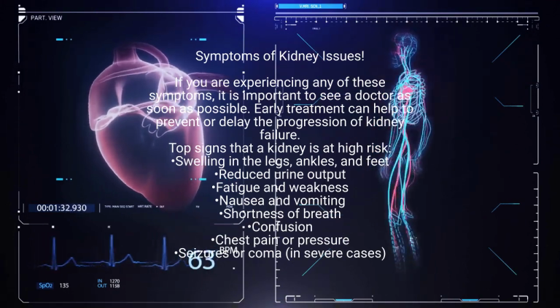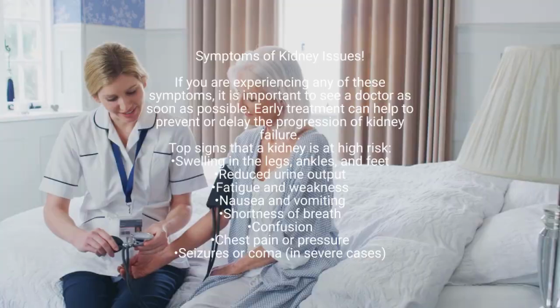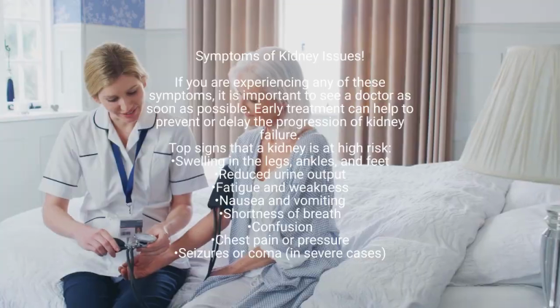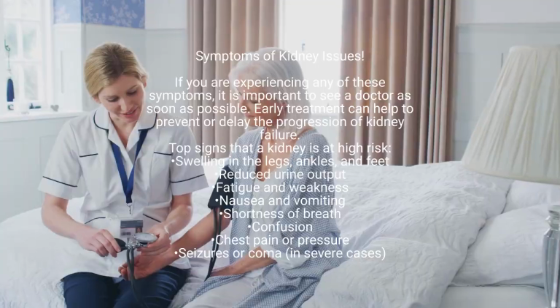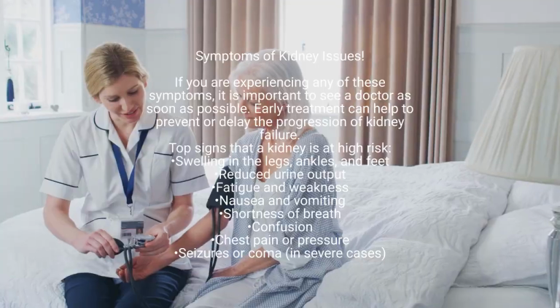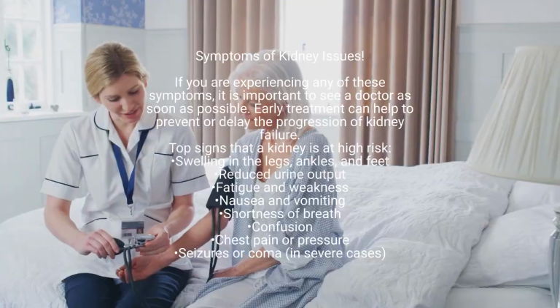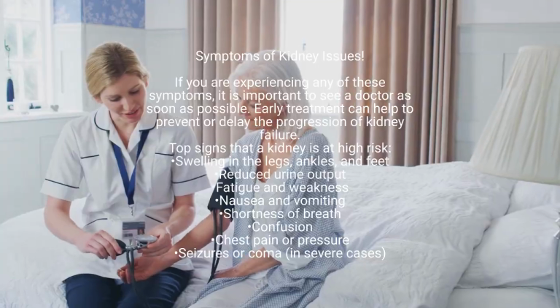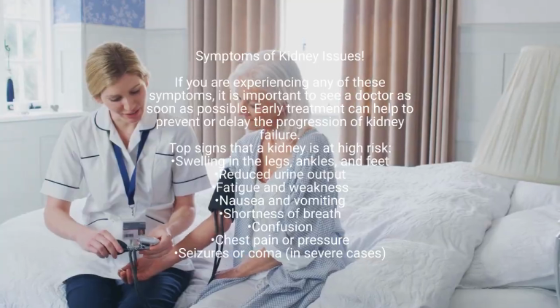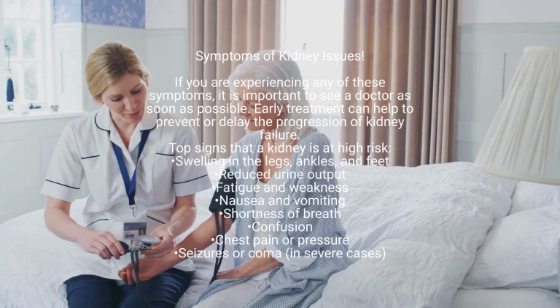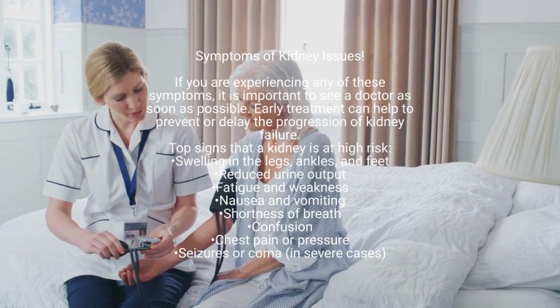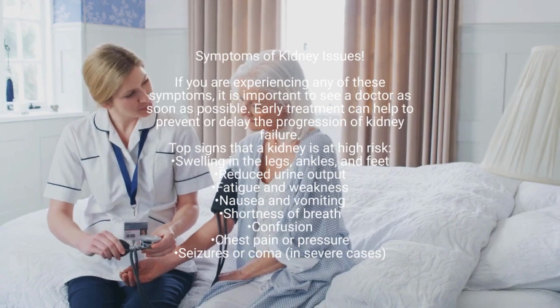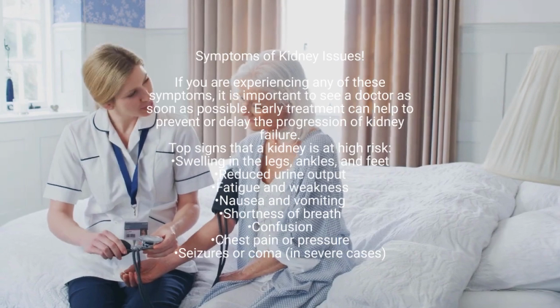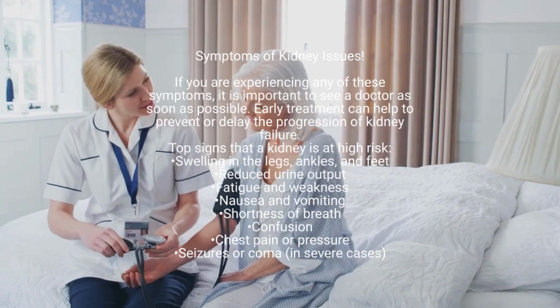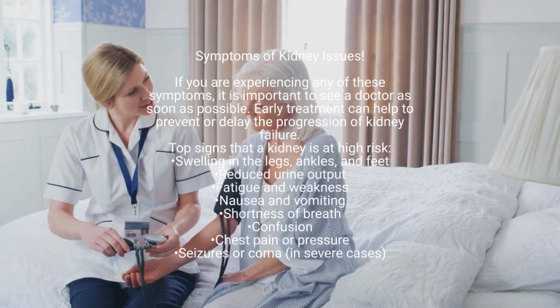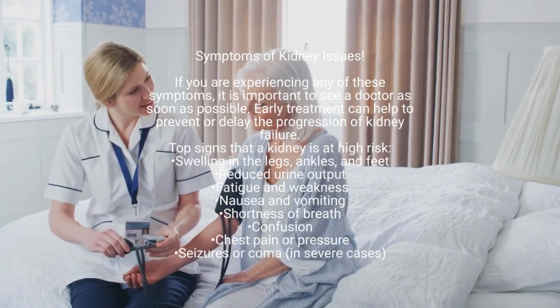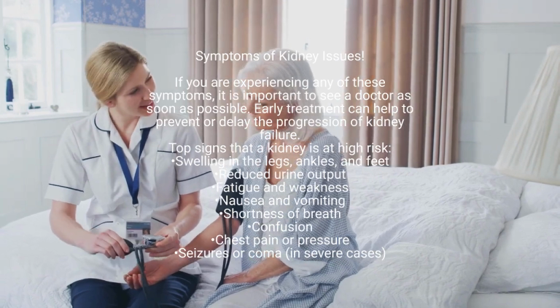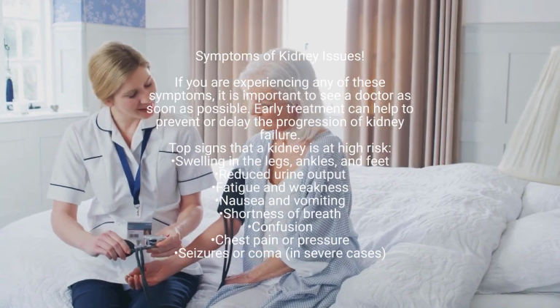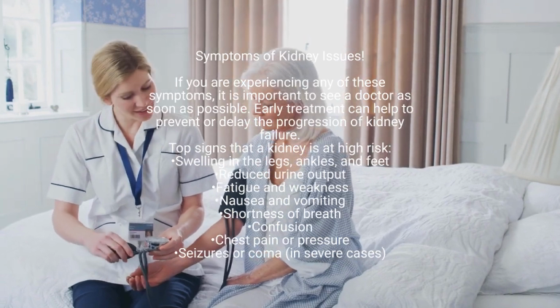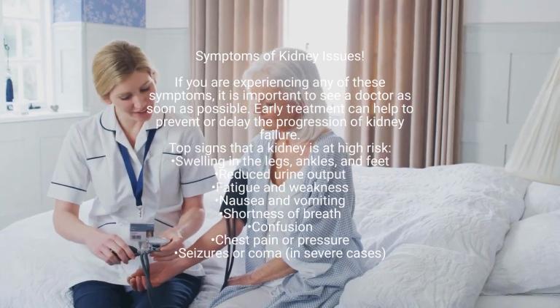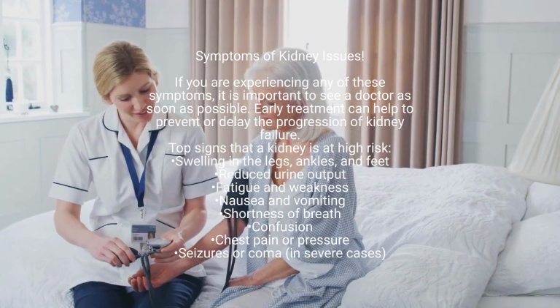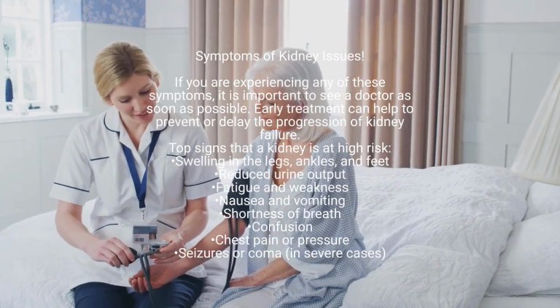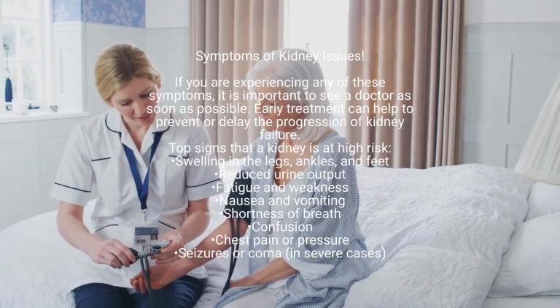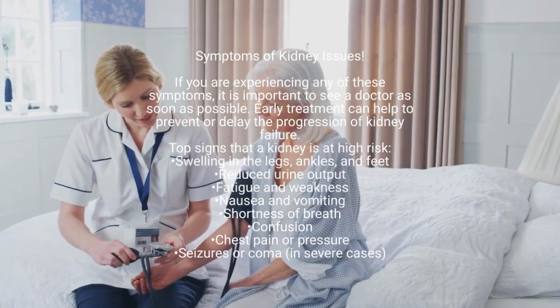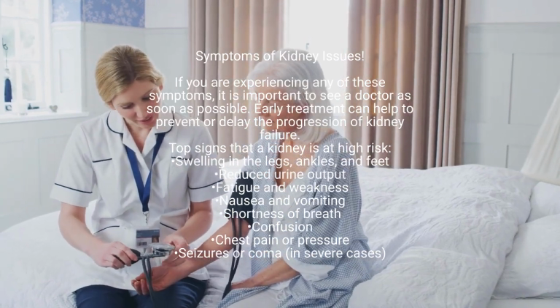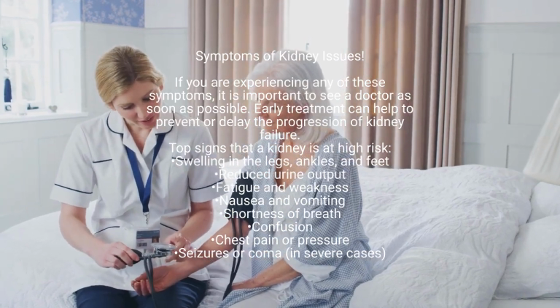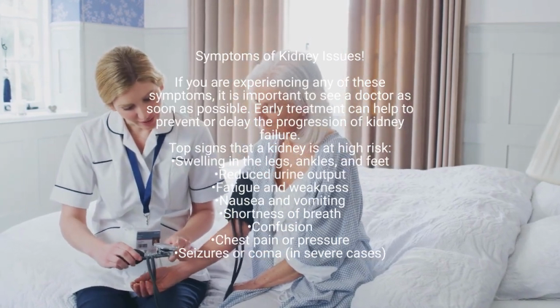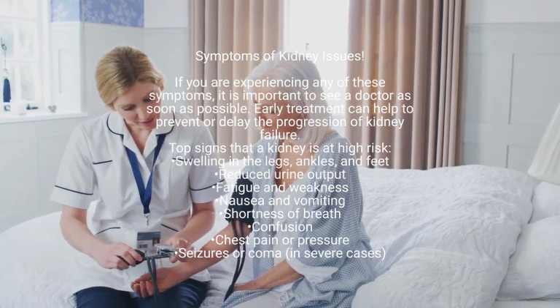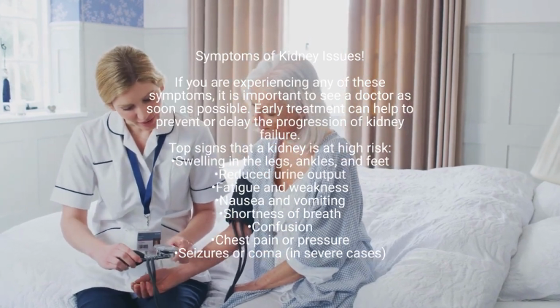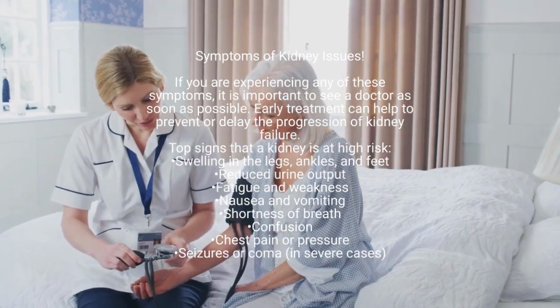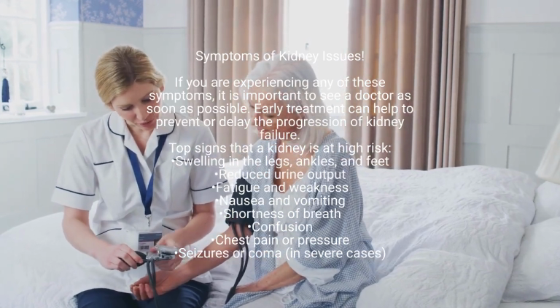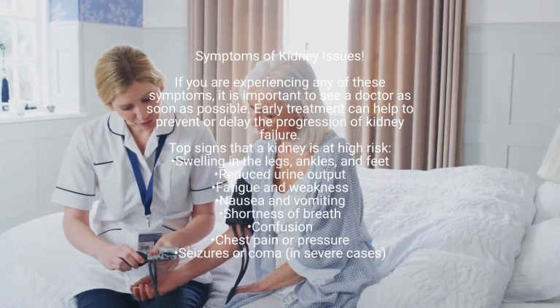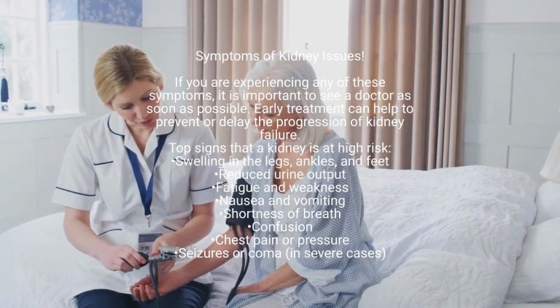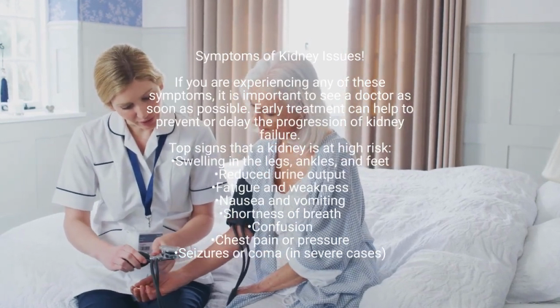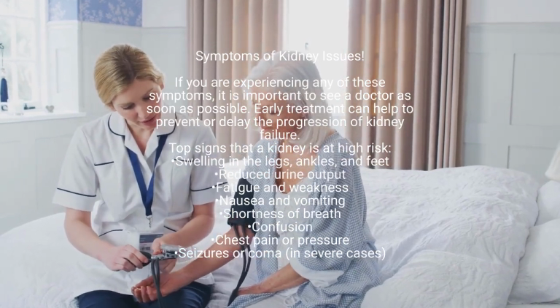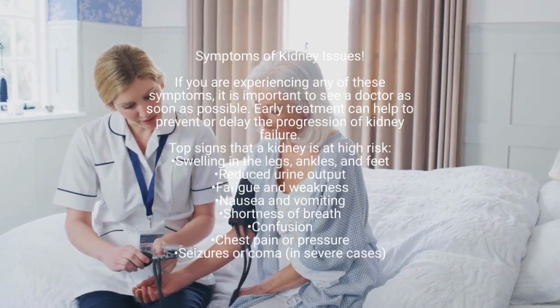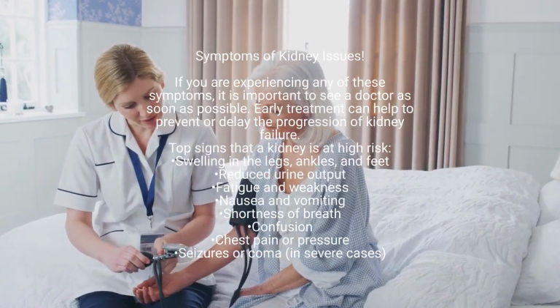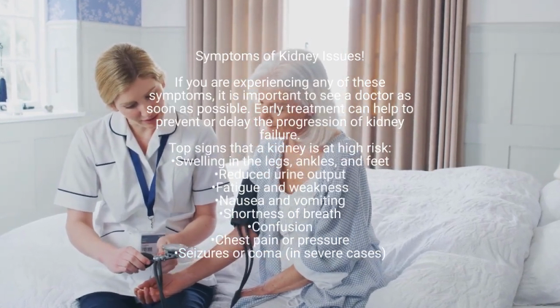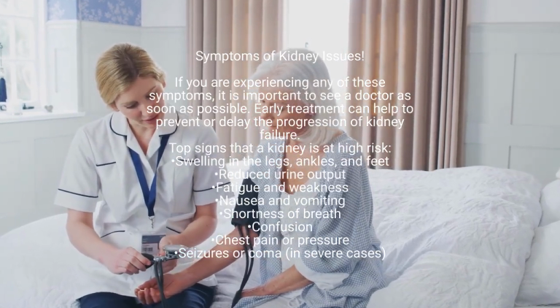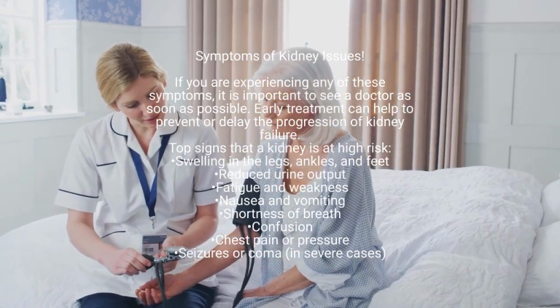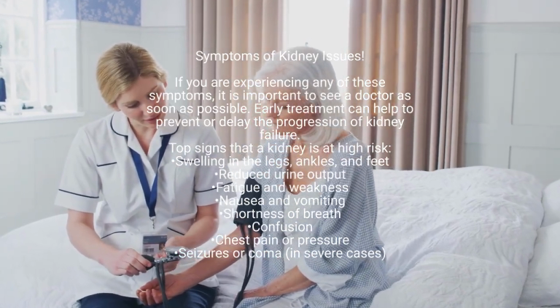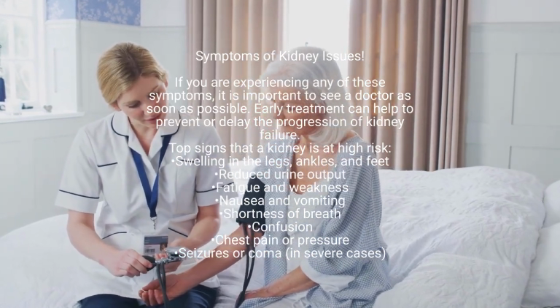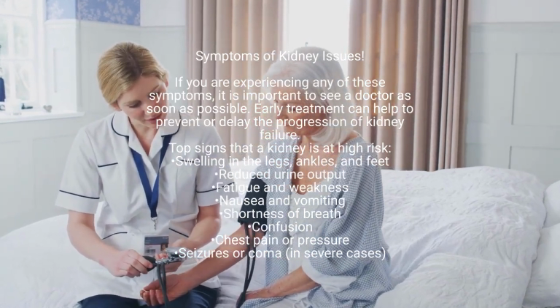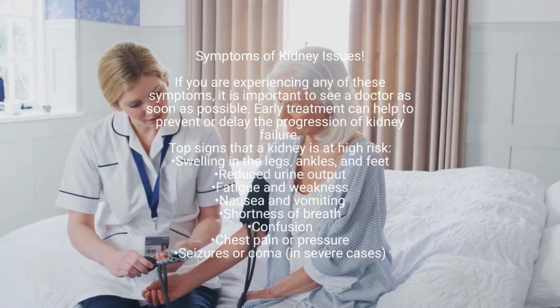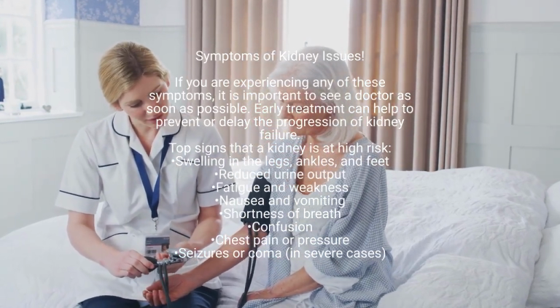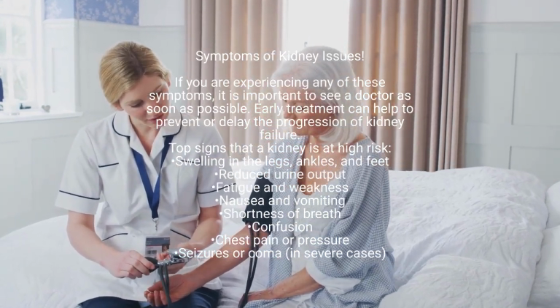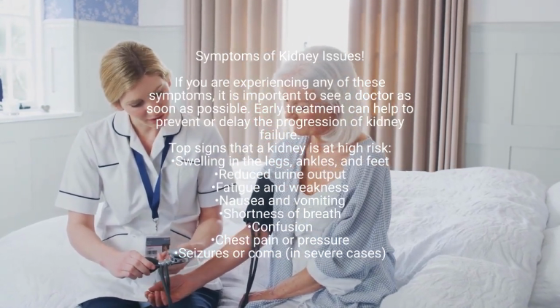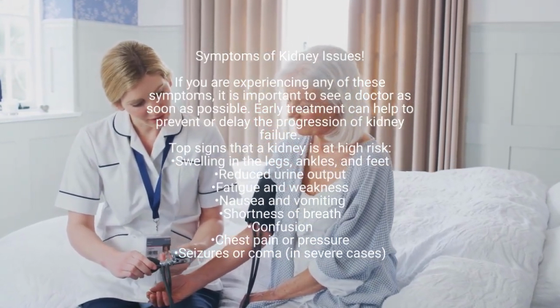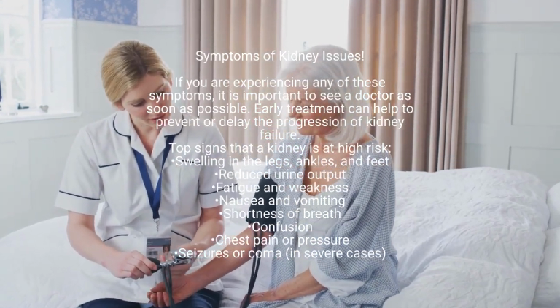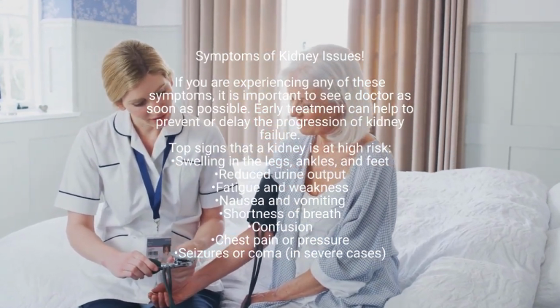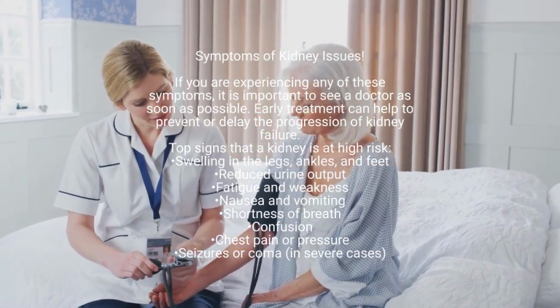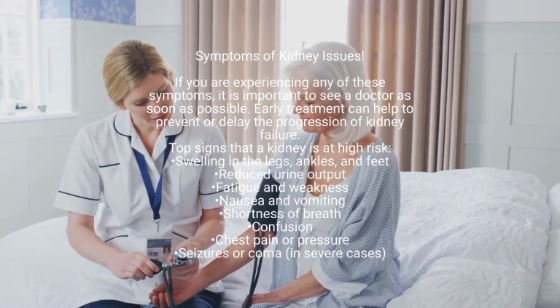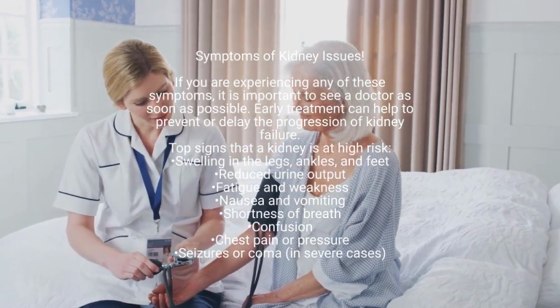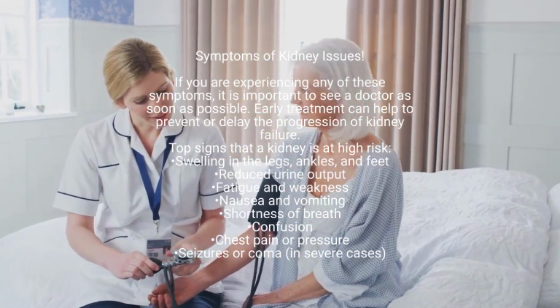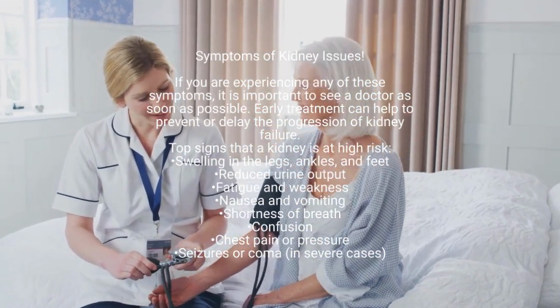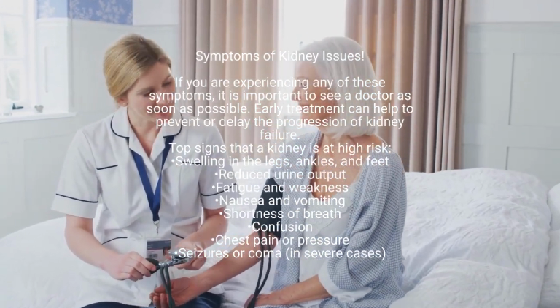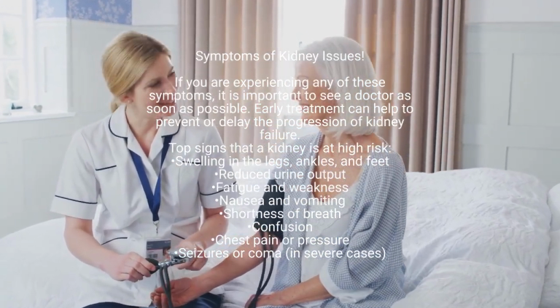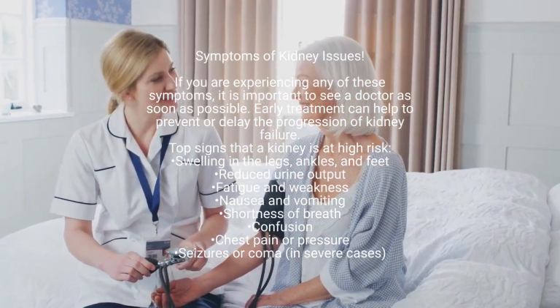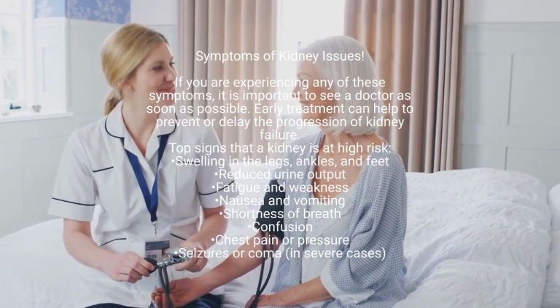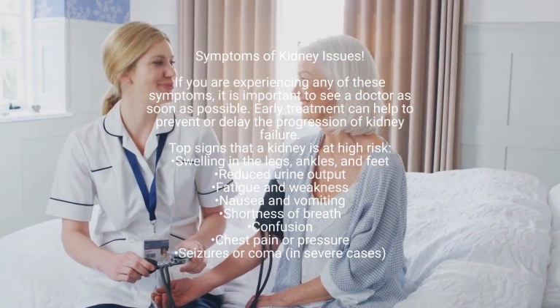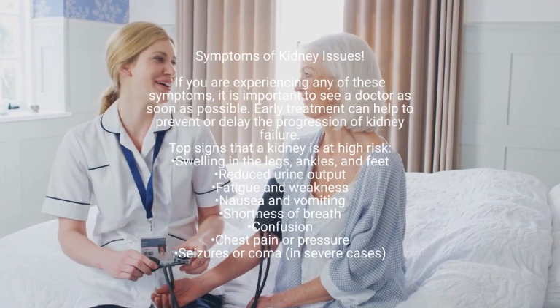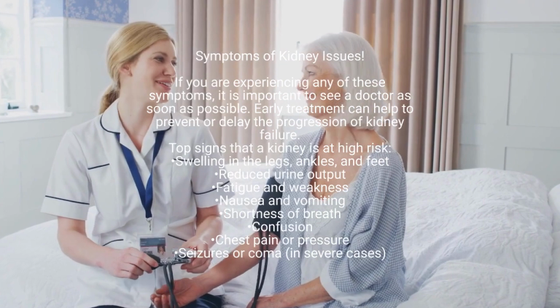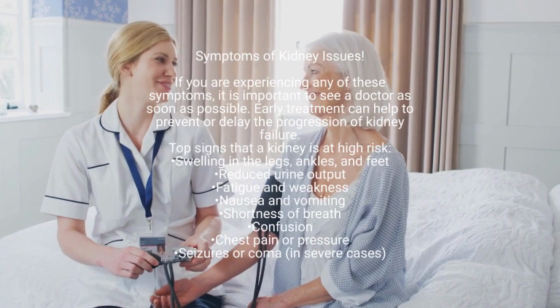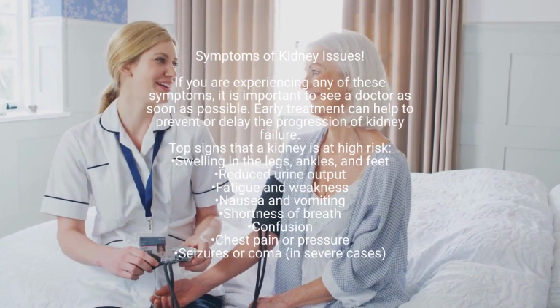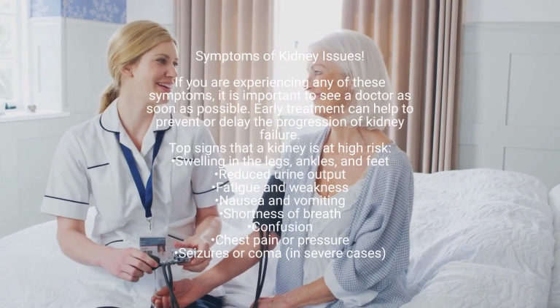Top signs that a kidney is at high risk: swelling in the legs, ankles, and feet; reduced urine output.